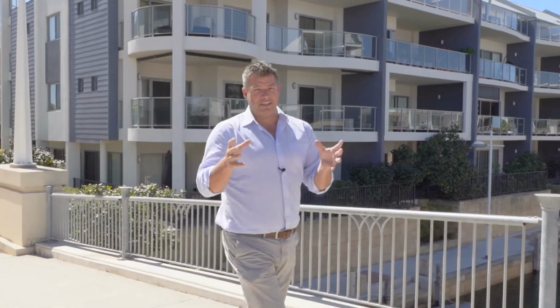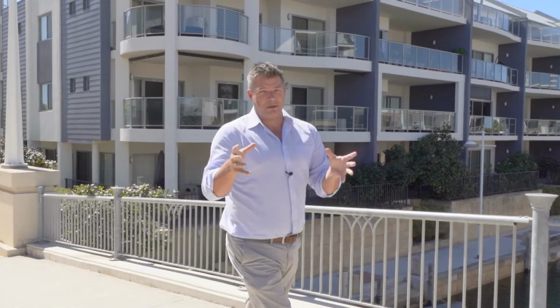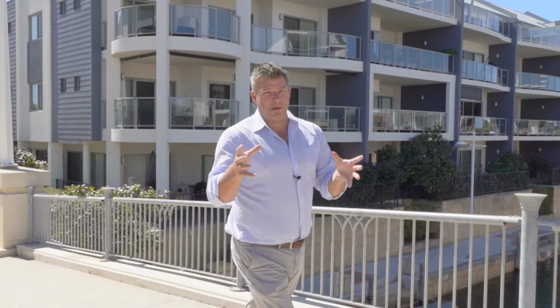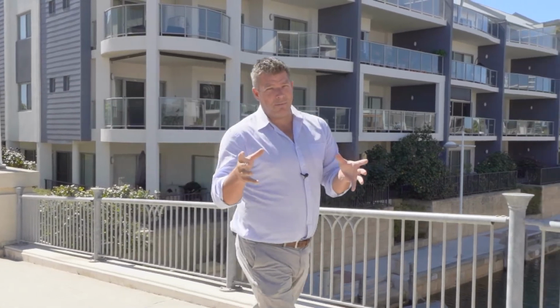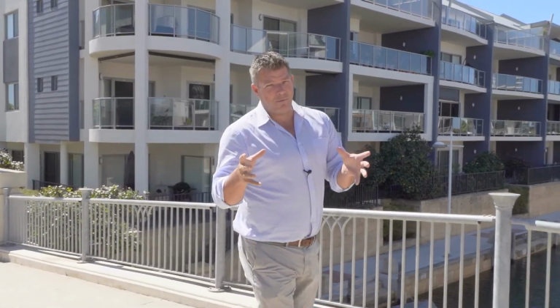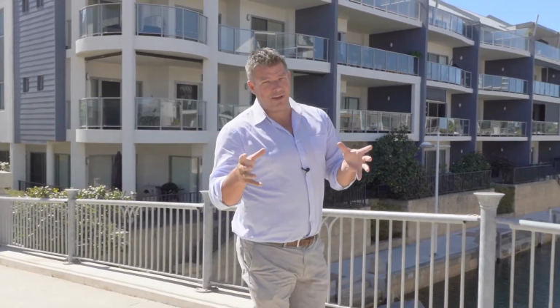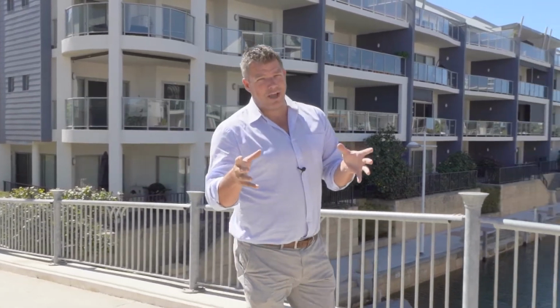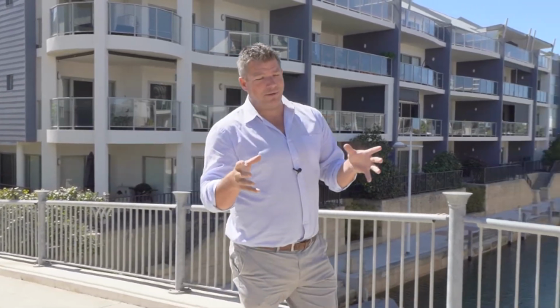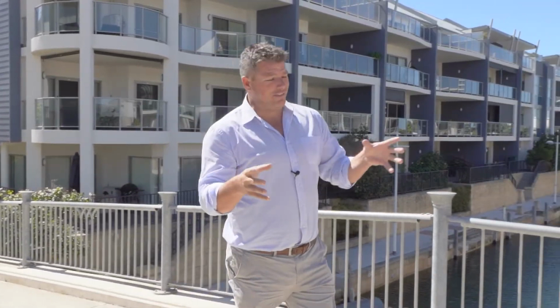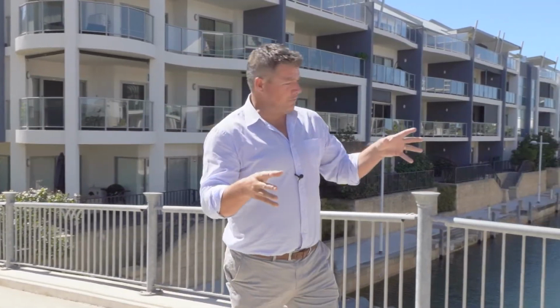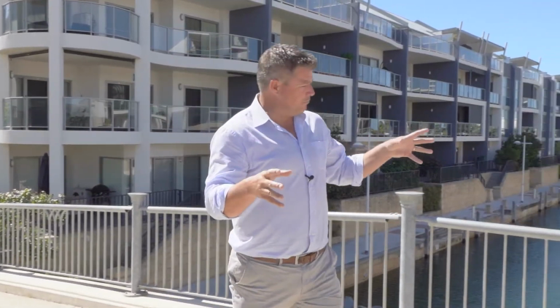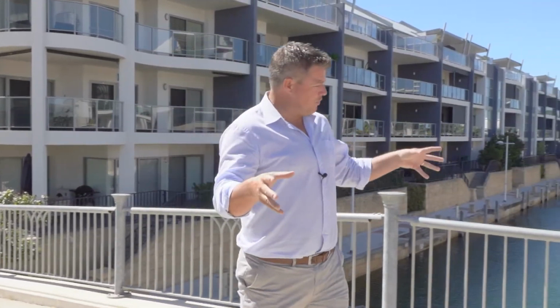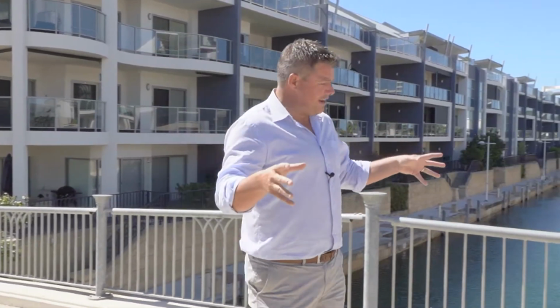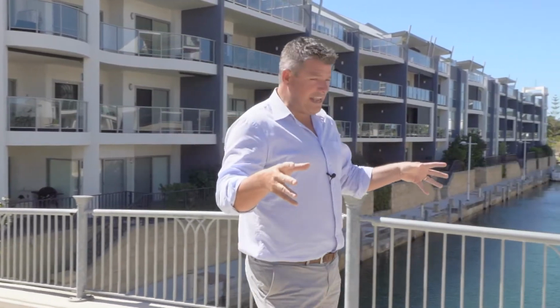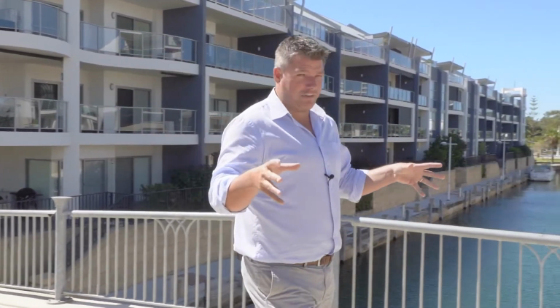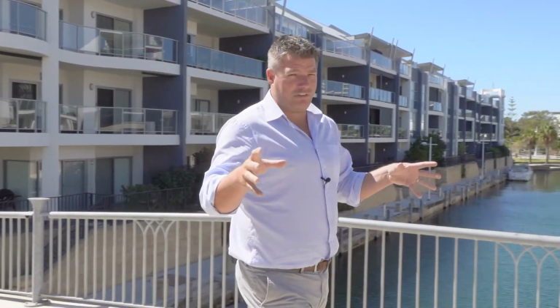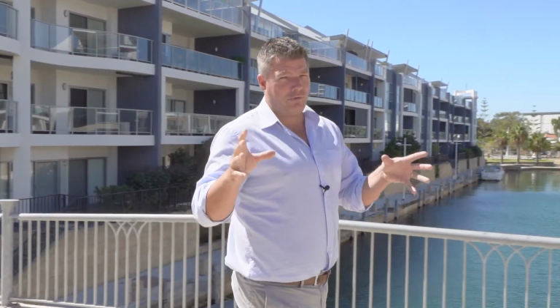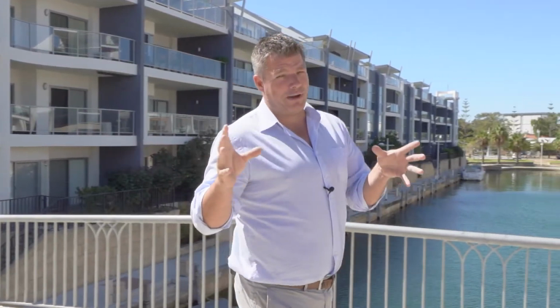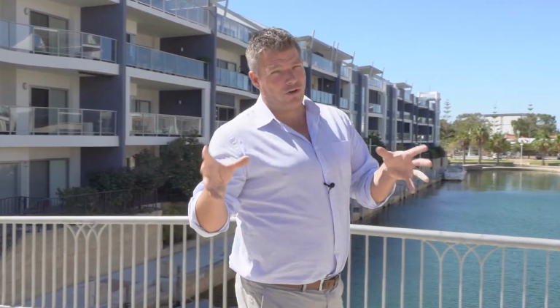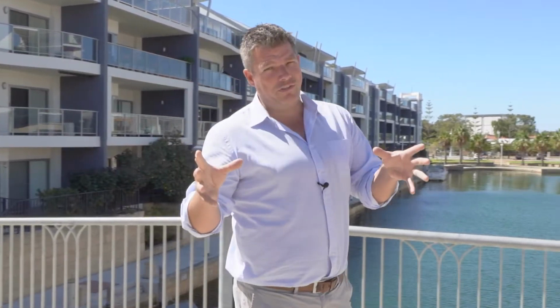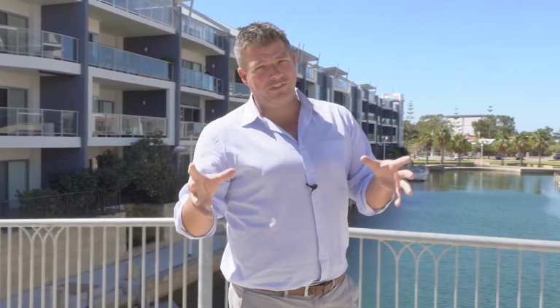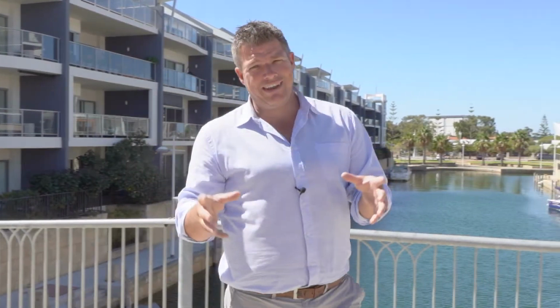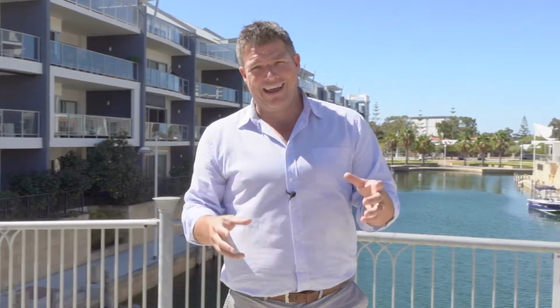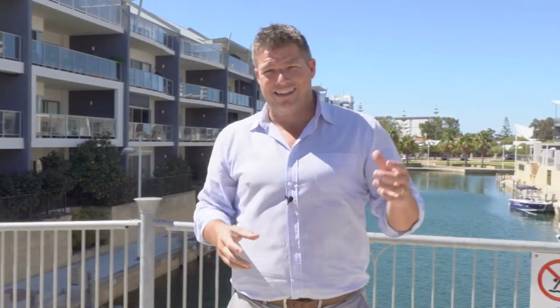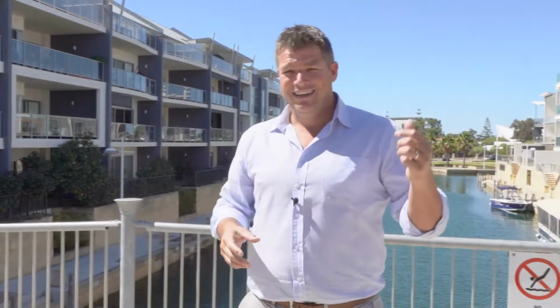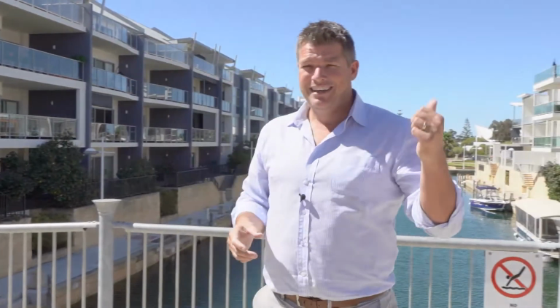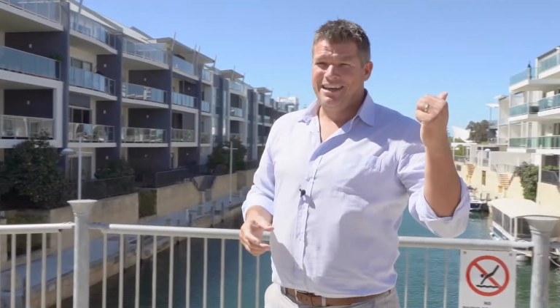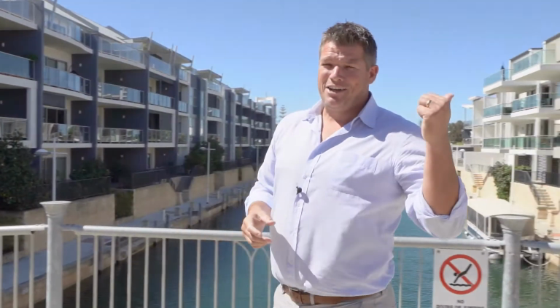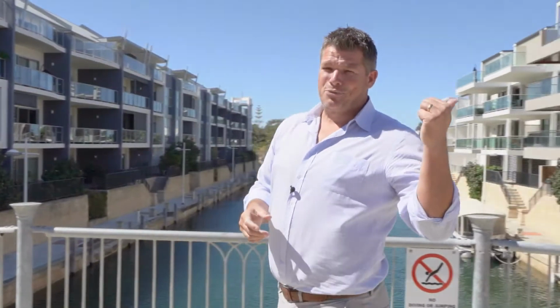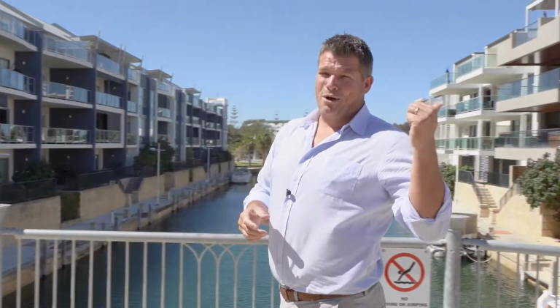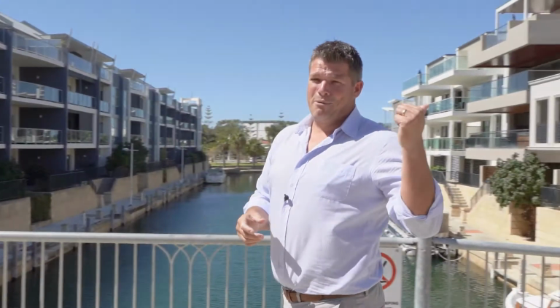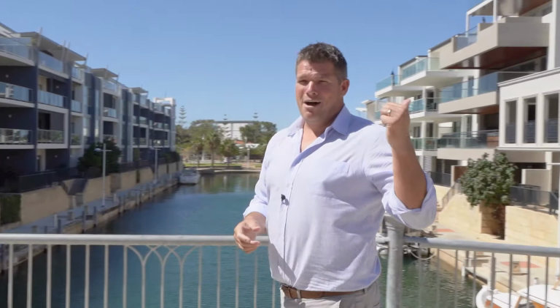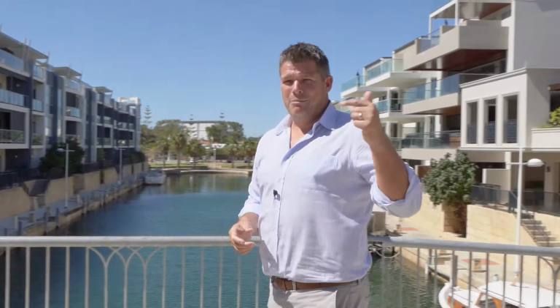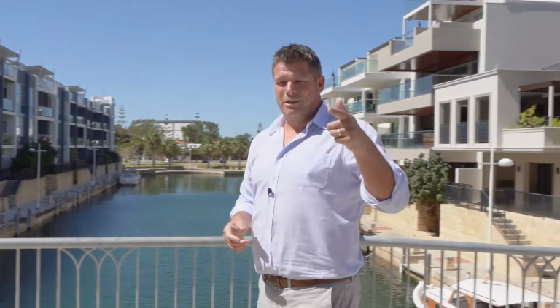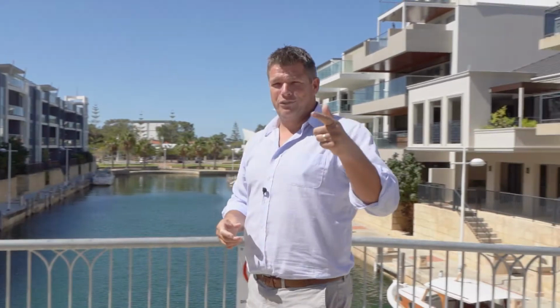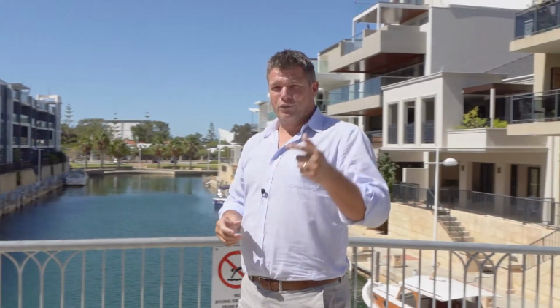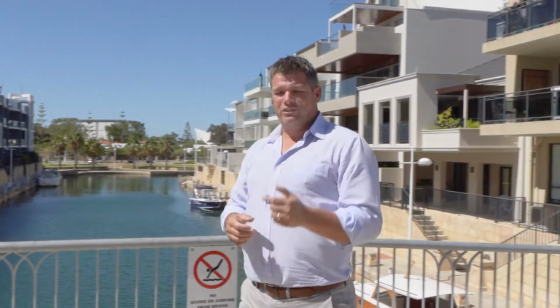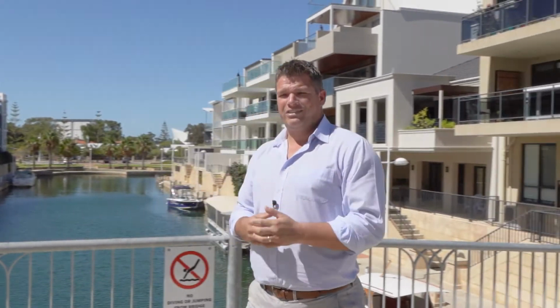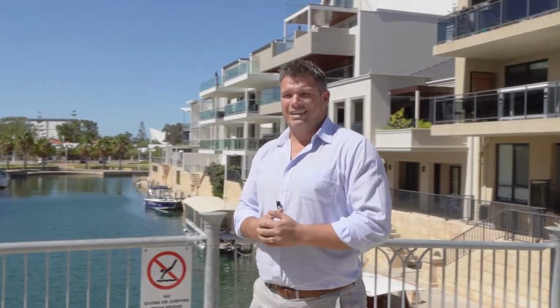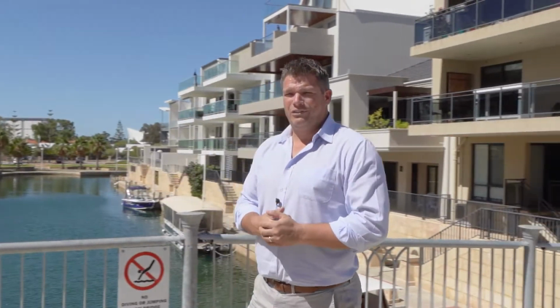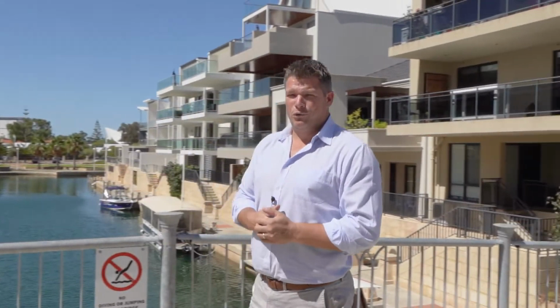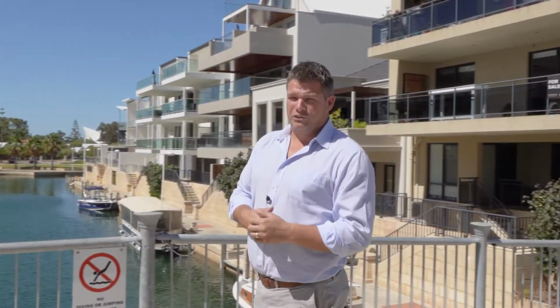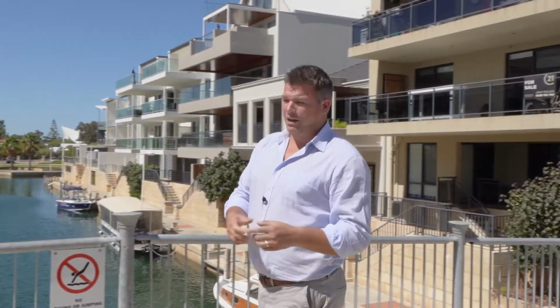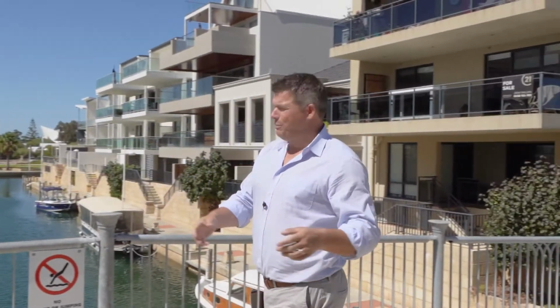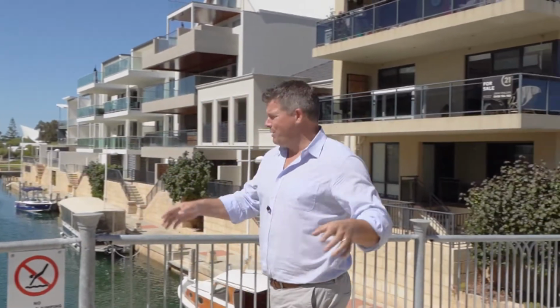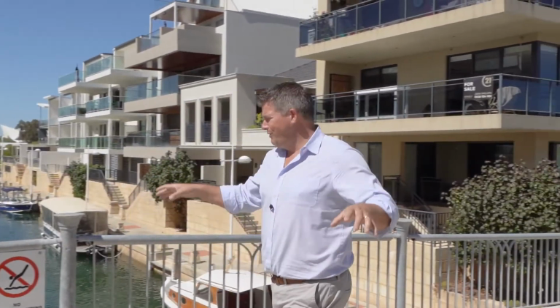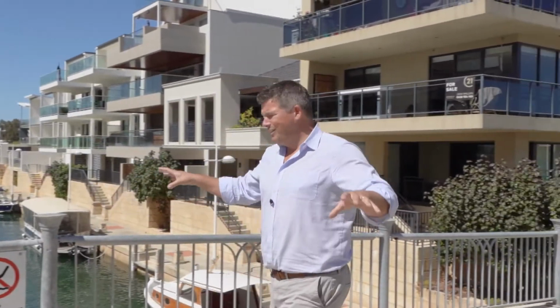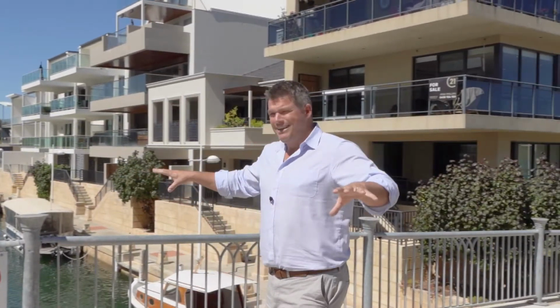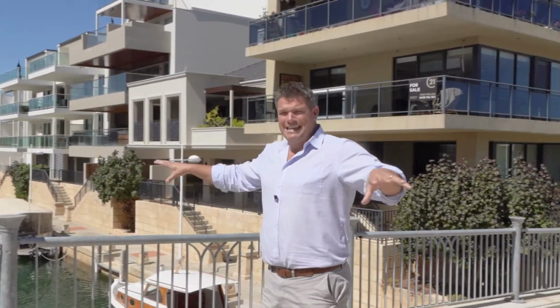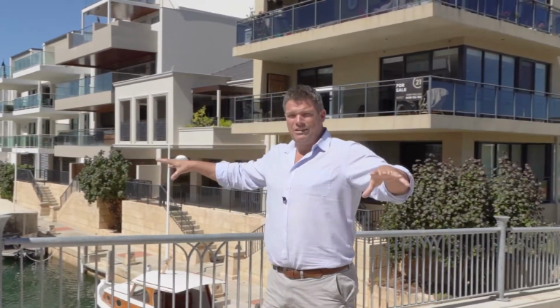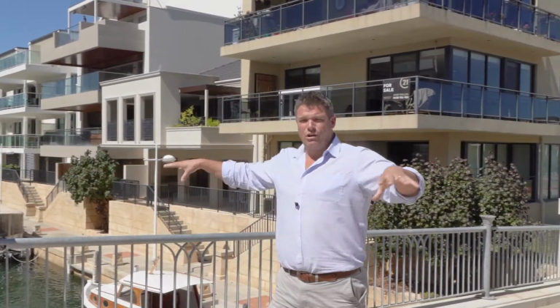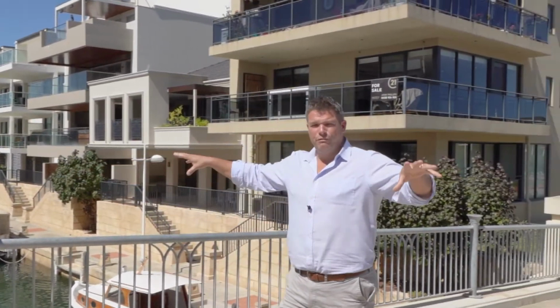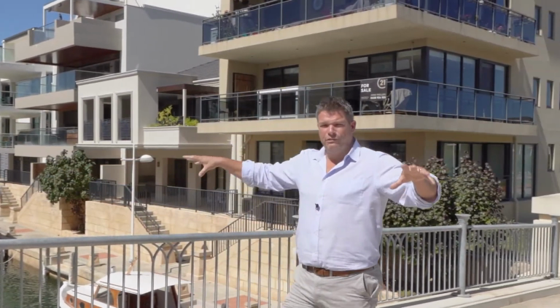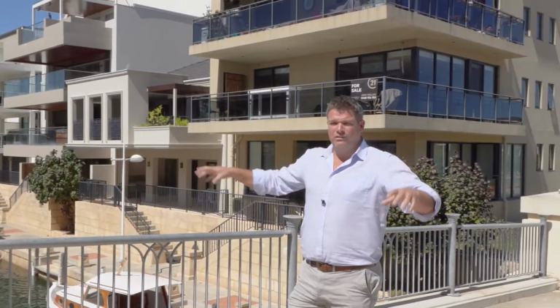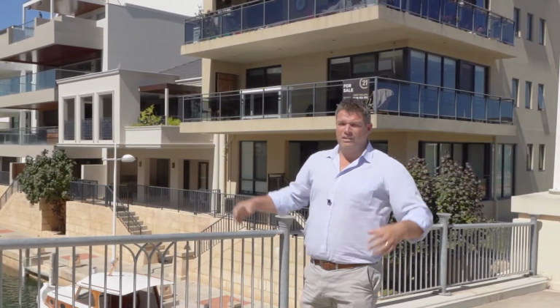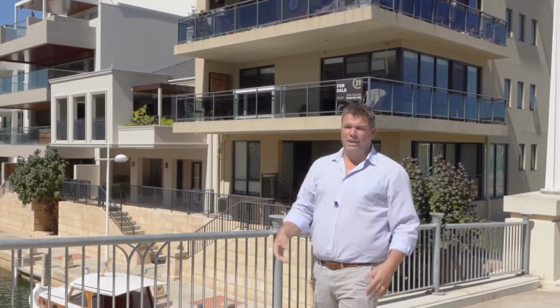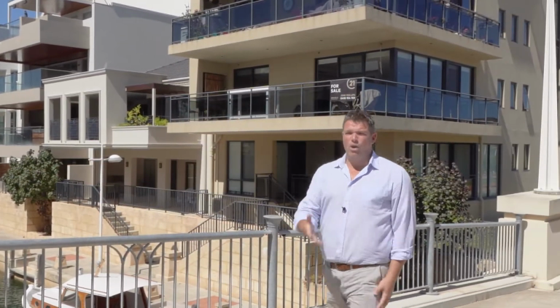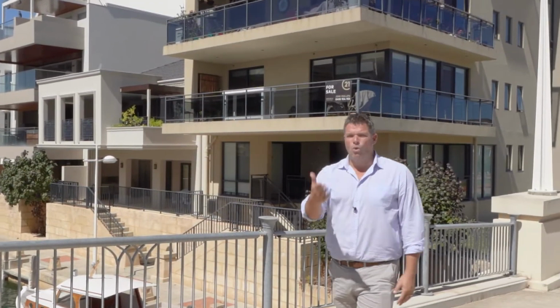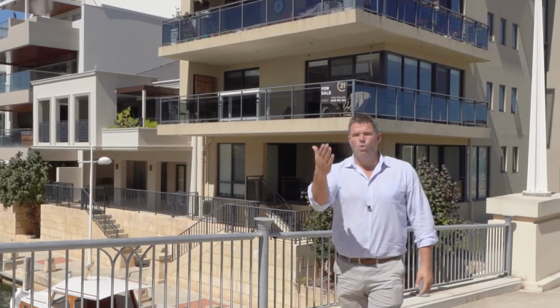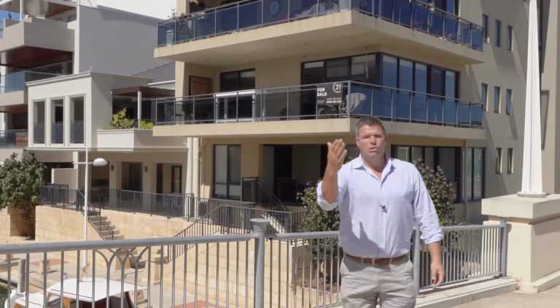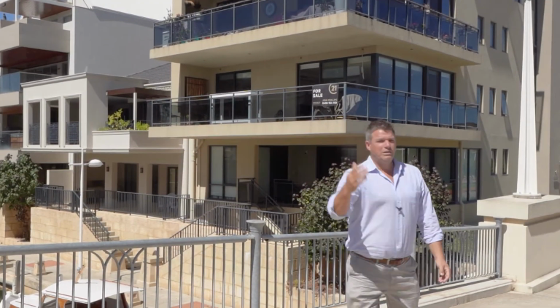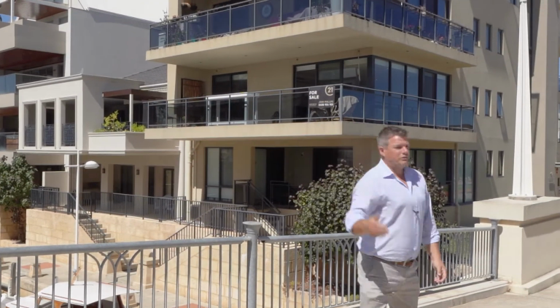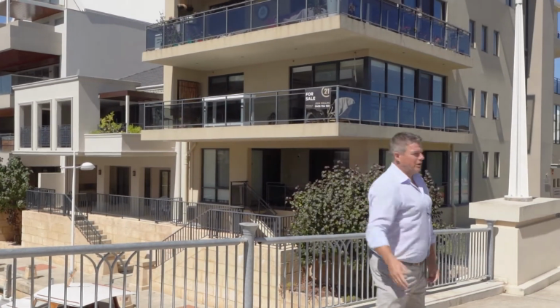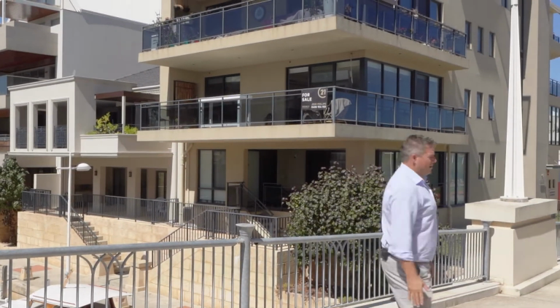The apartment we're going to is right here, situated on this canal. It's right behind me — it's 316 Torcello Mews. You get dolphins in here all the time.